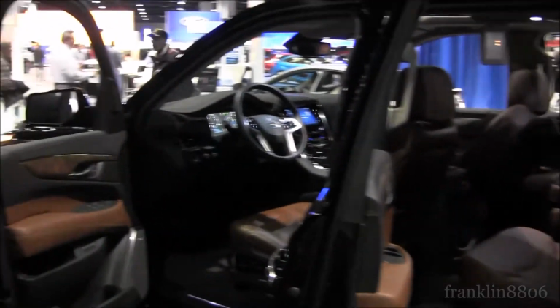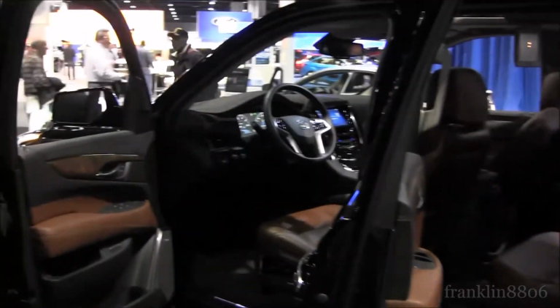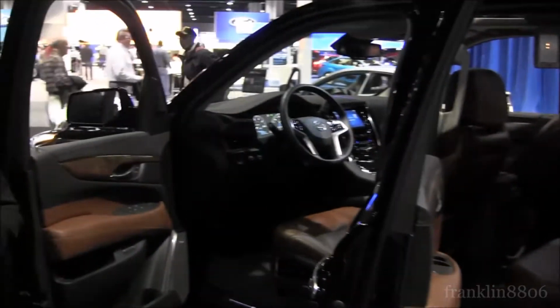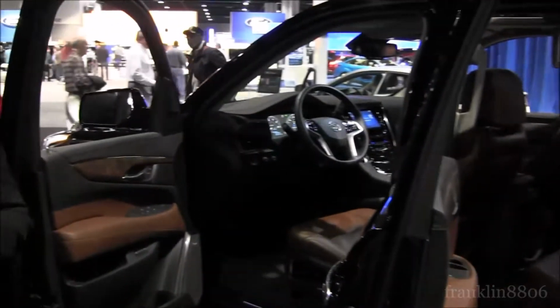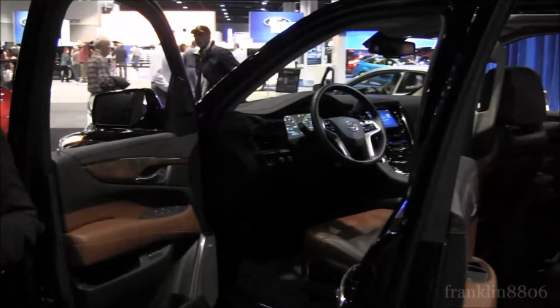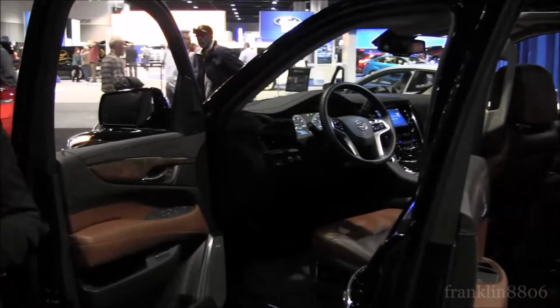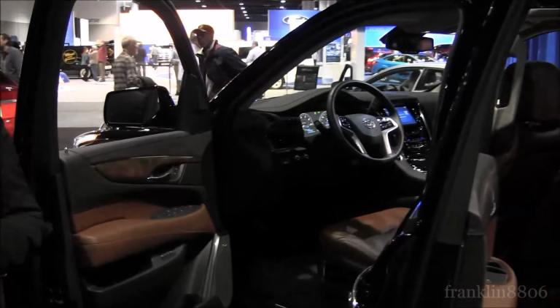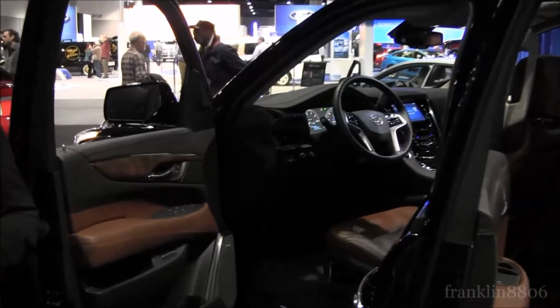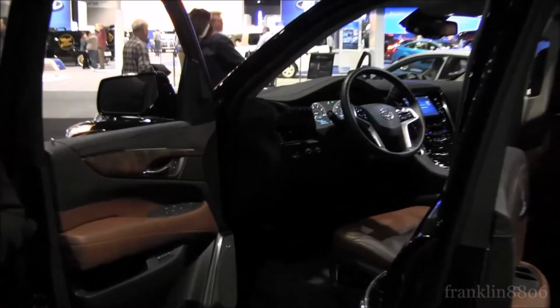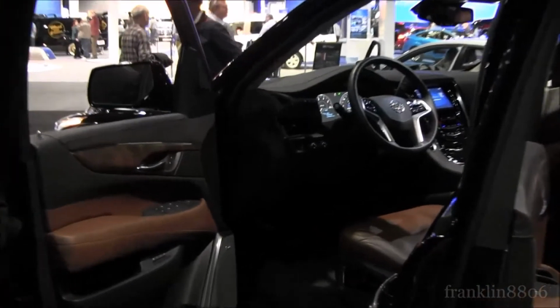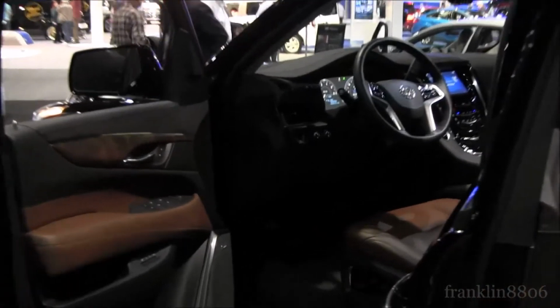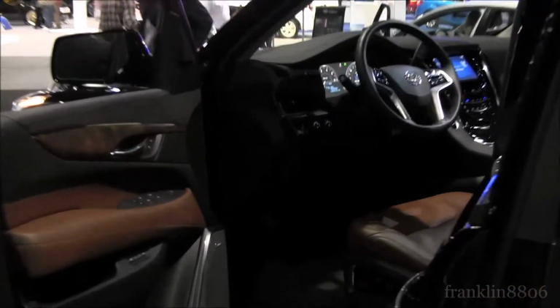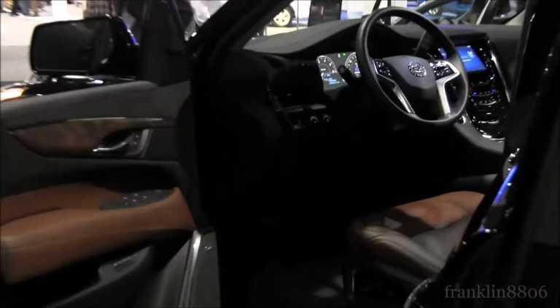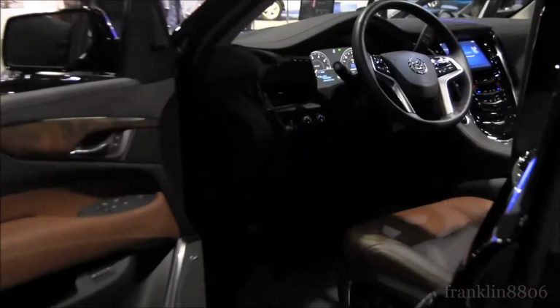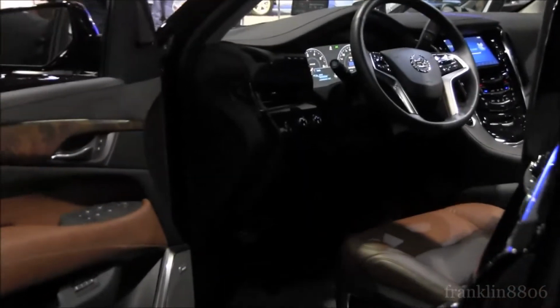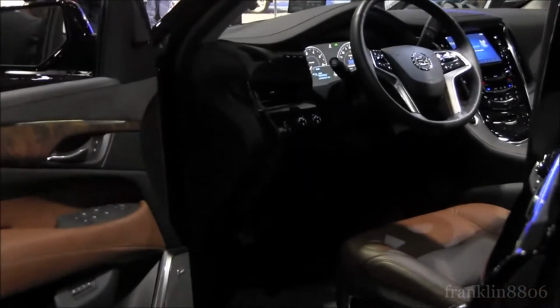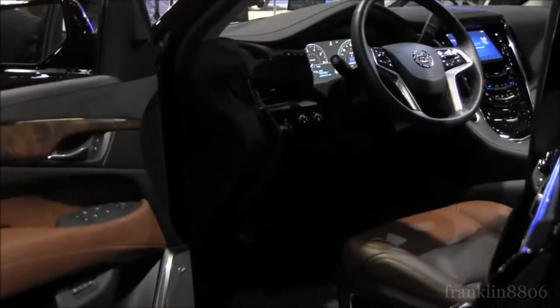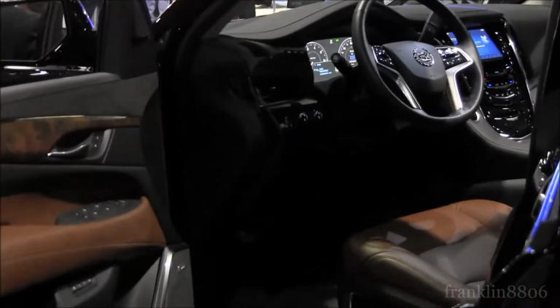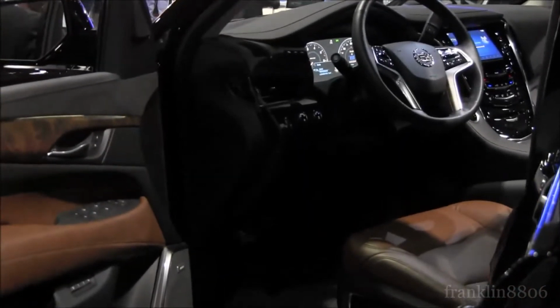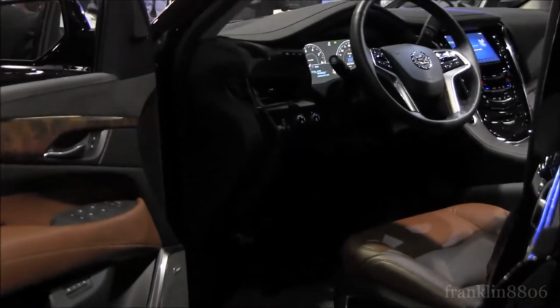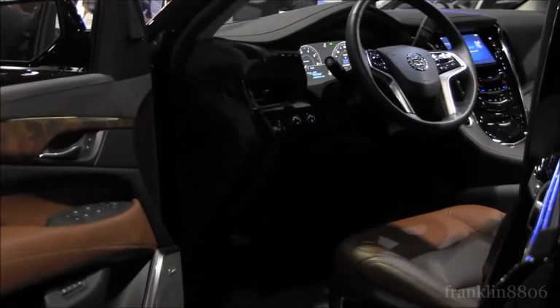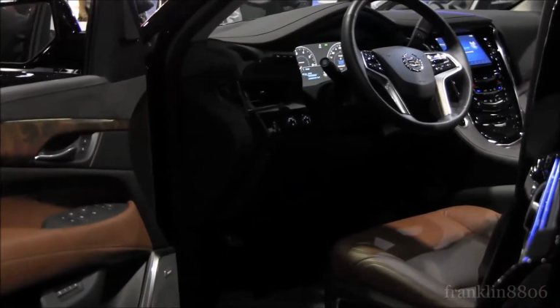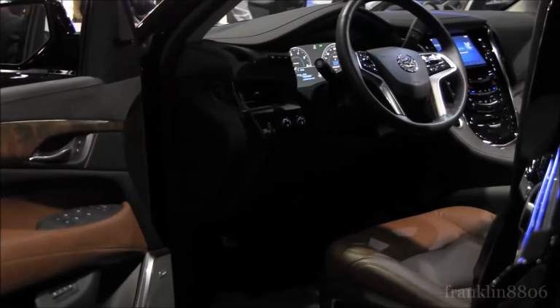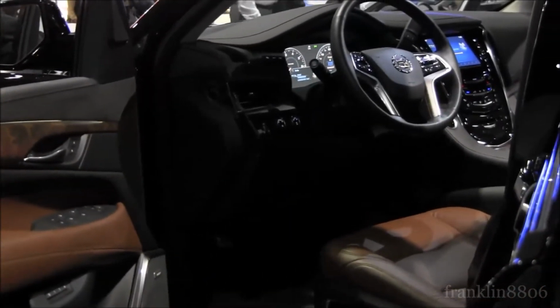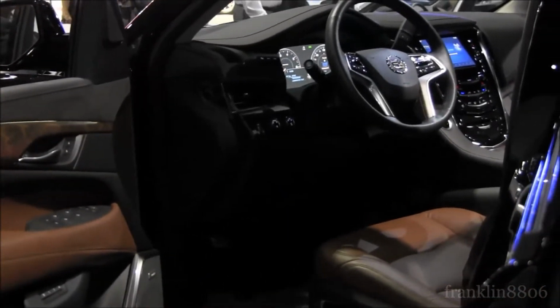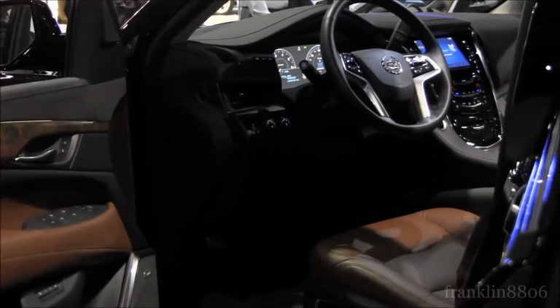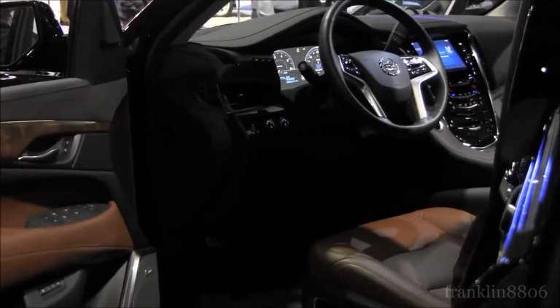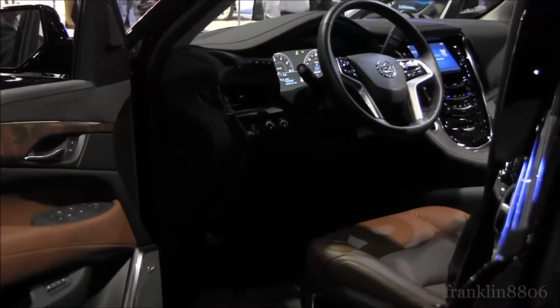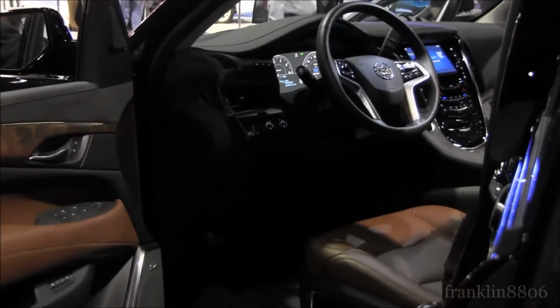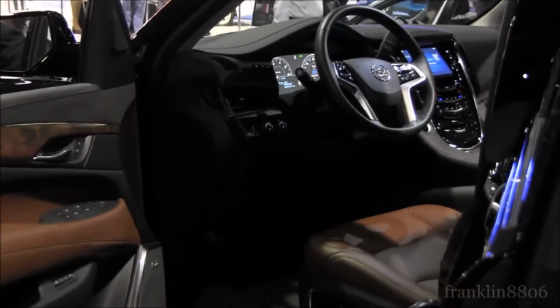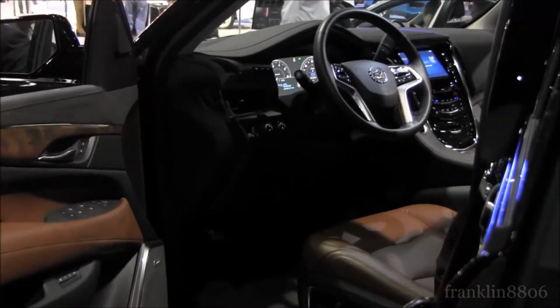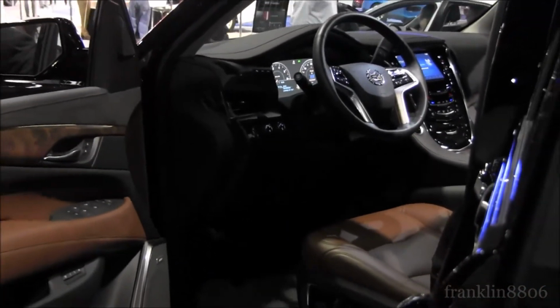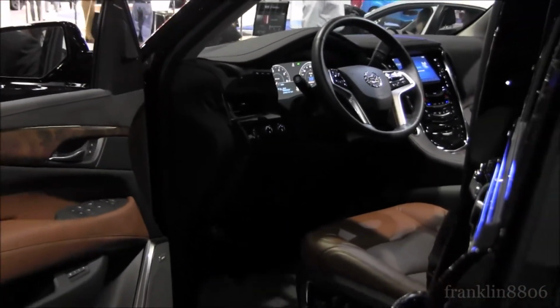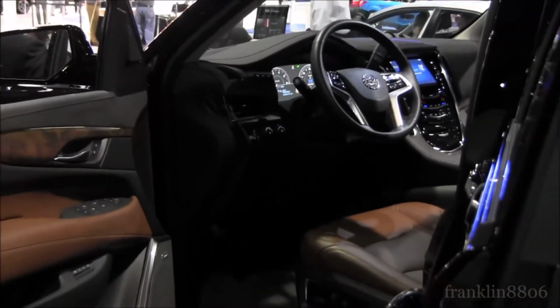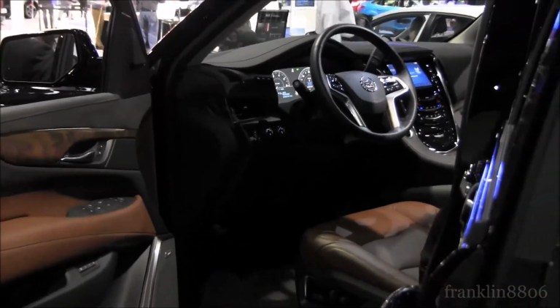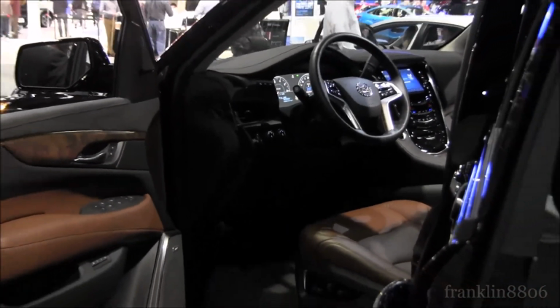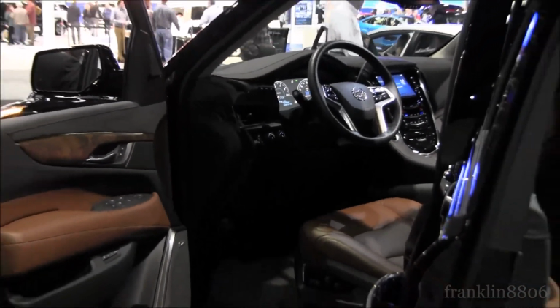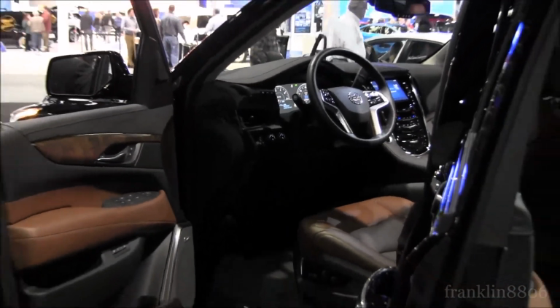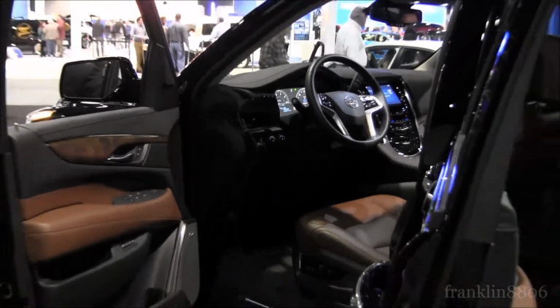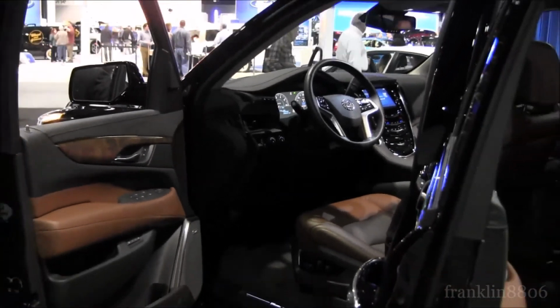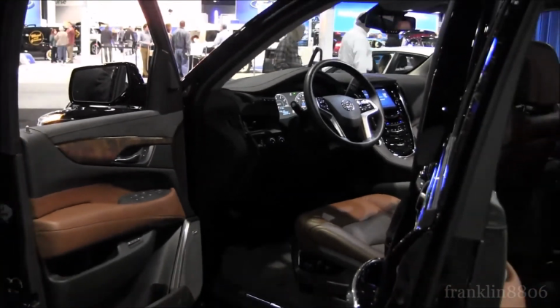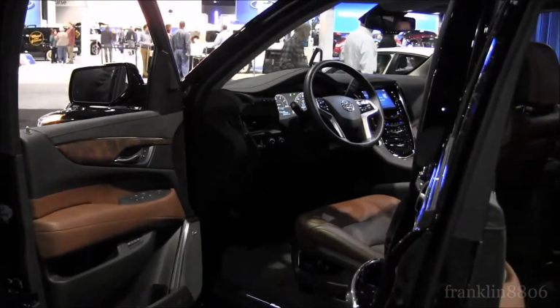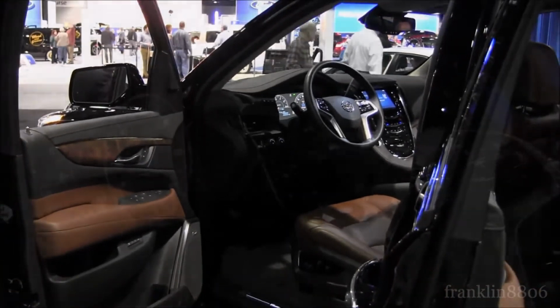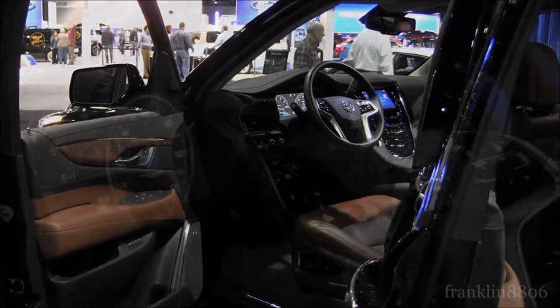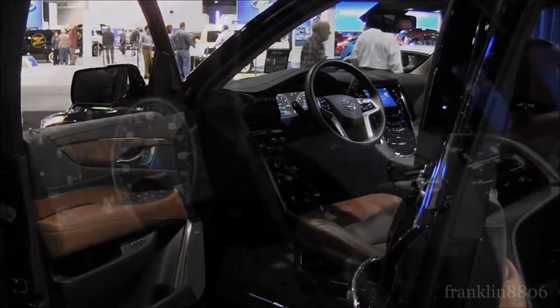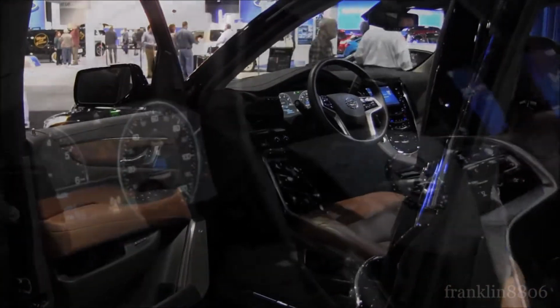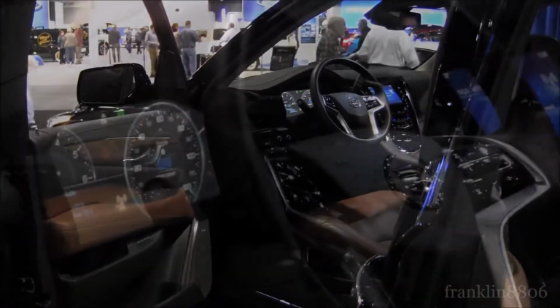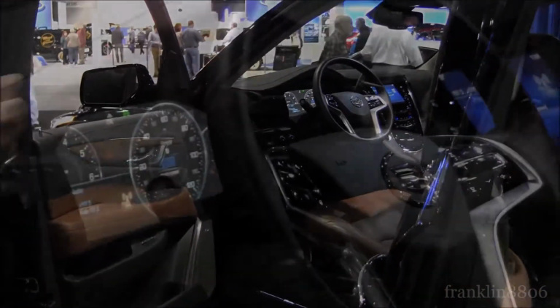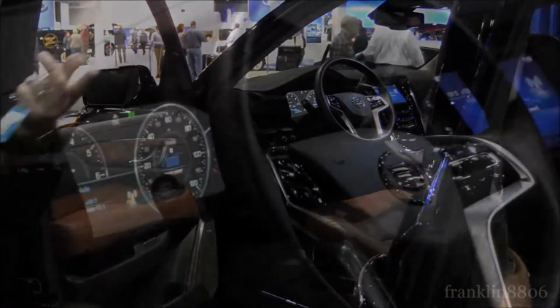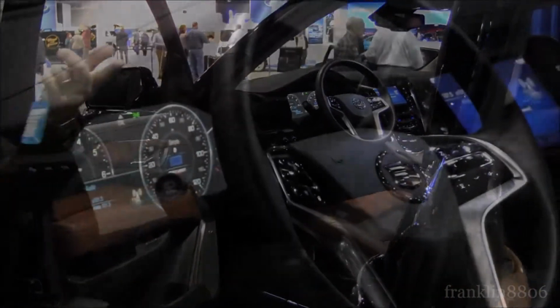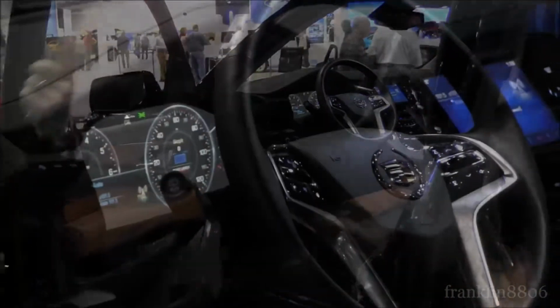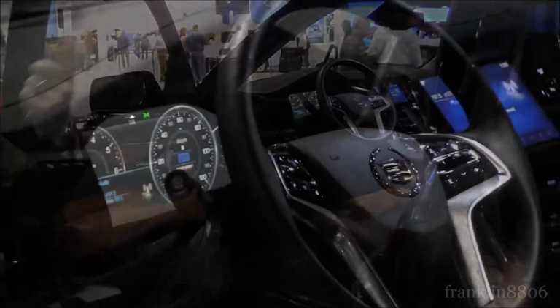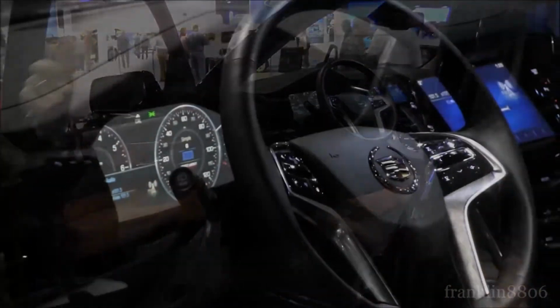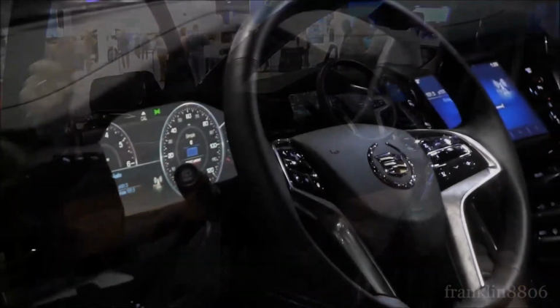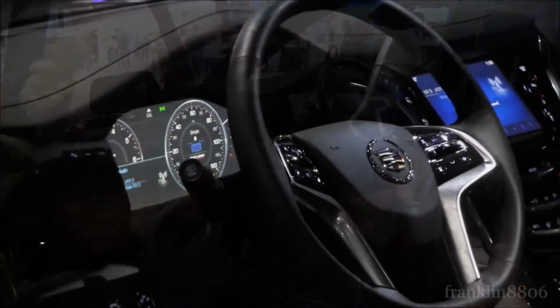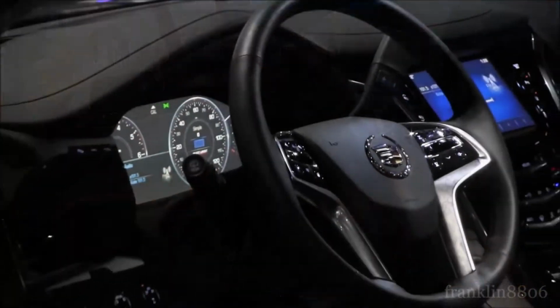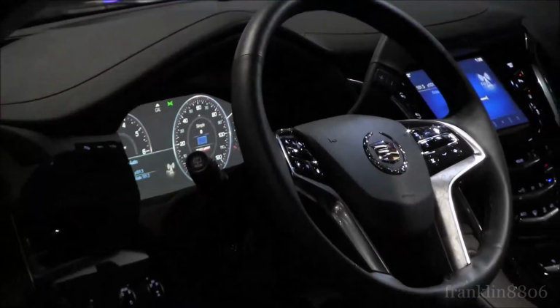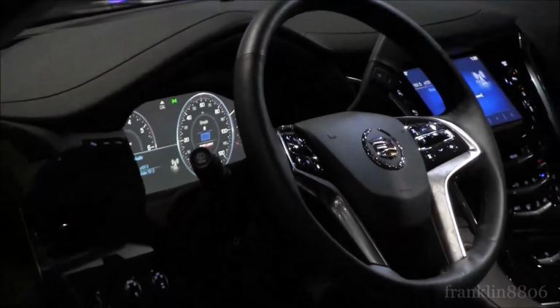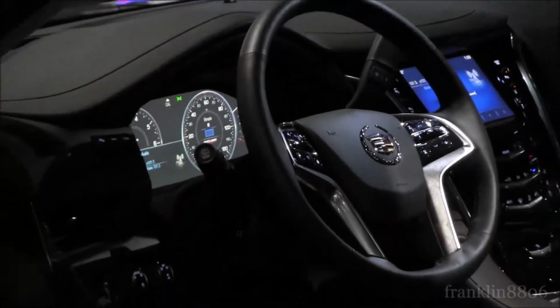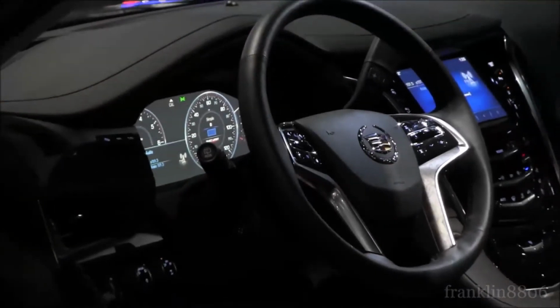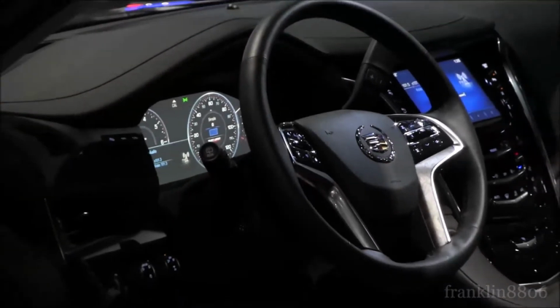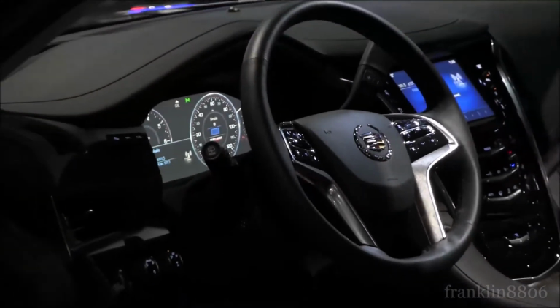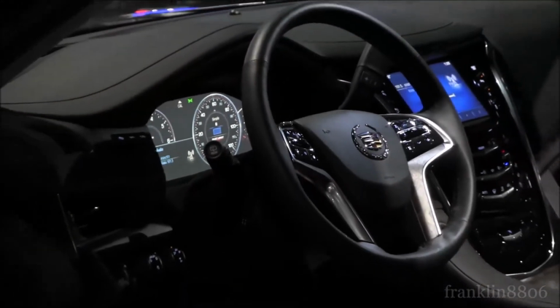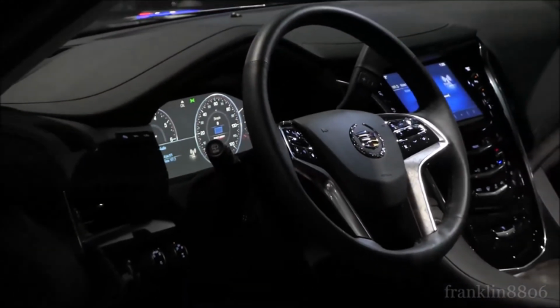SD card, USB plugs. Wave your foot behind it — you get in and out. If you say I drove it,